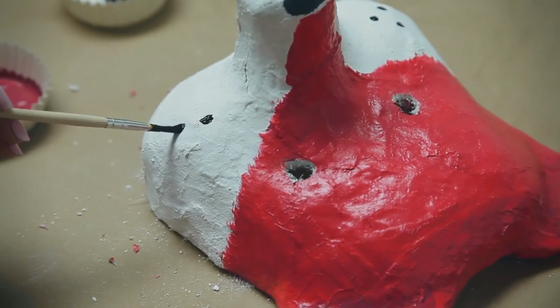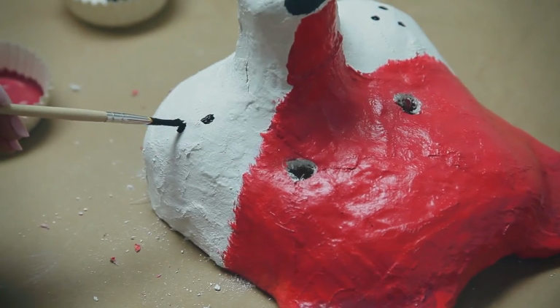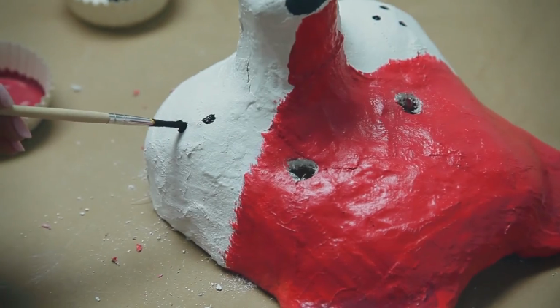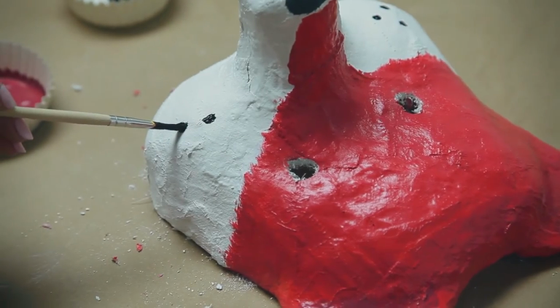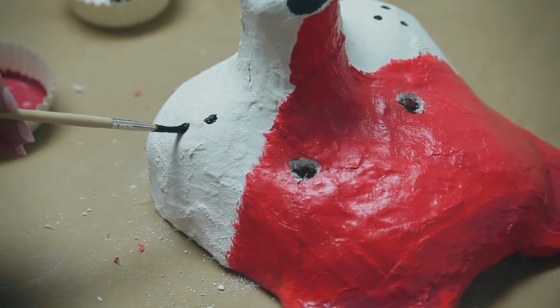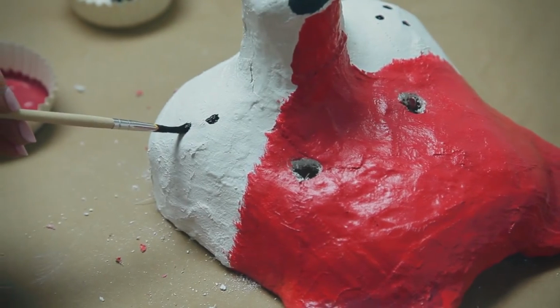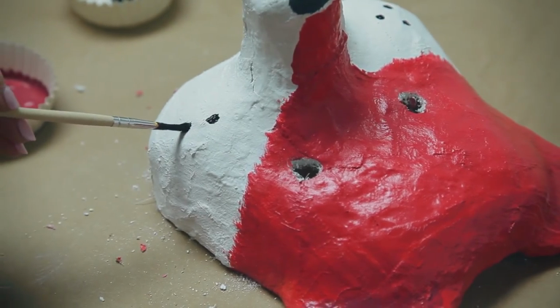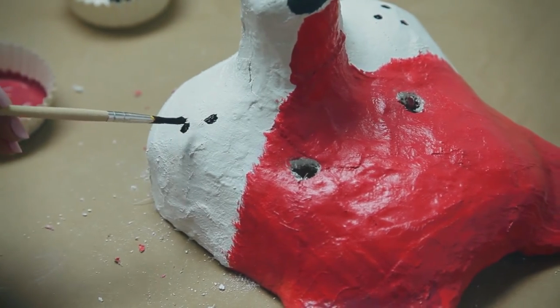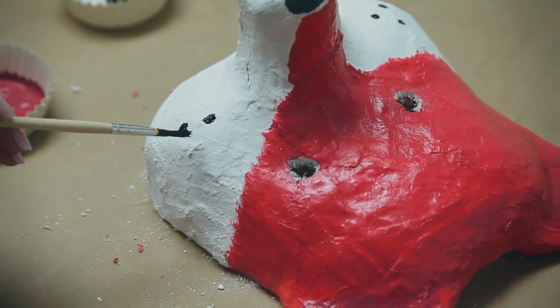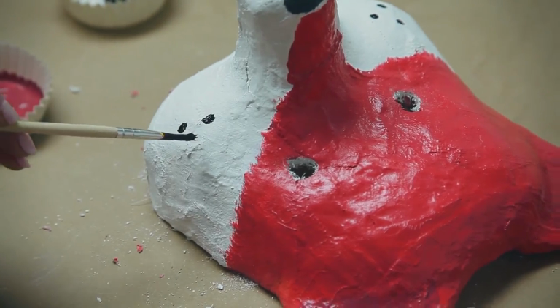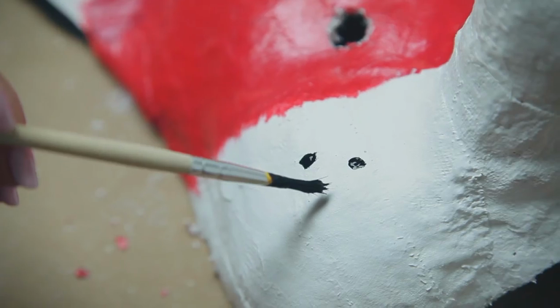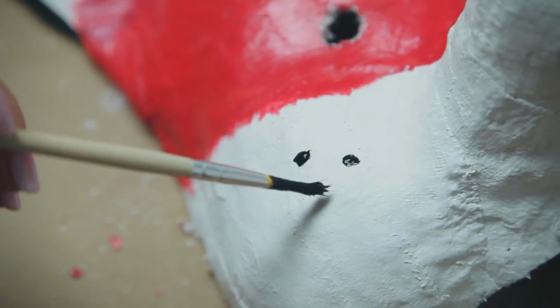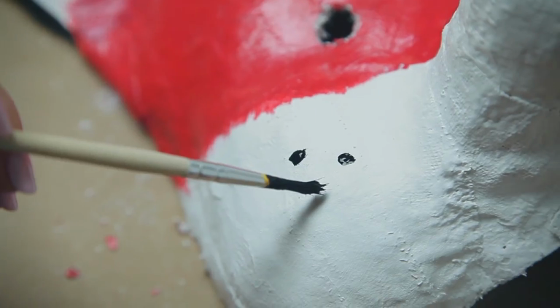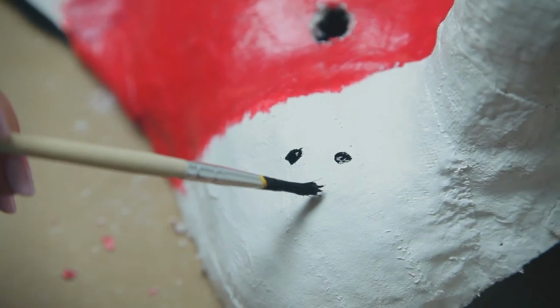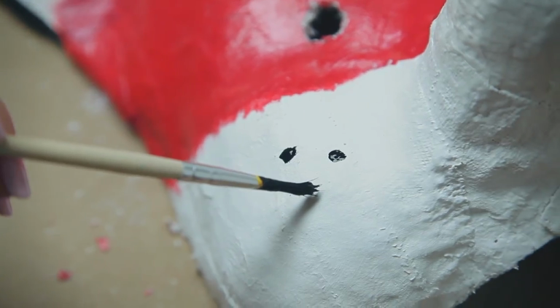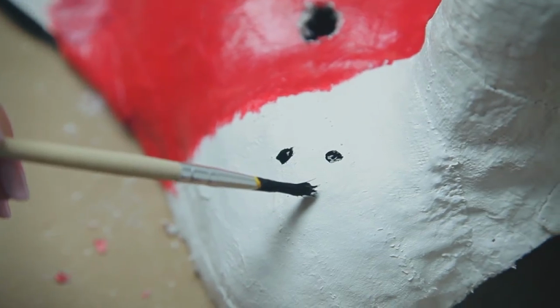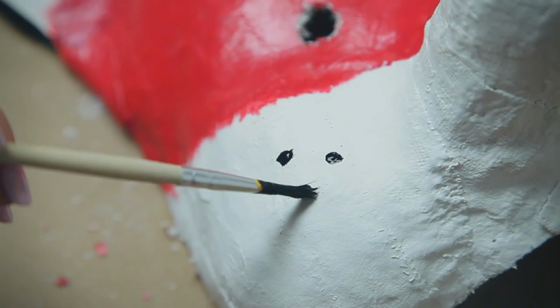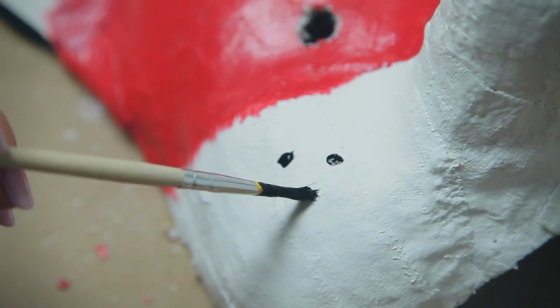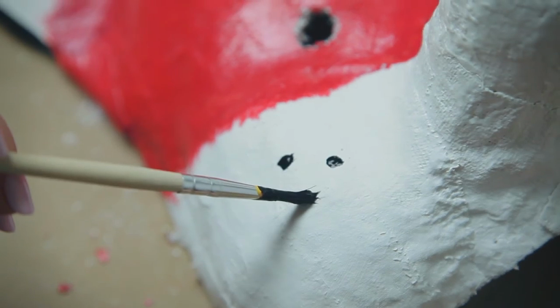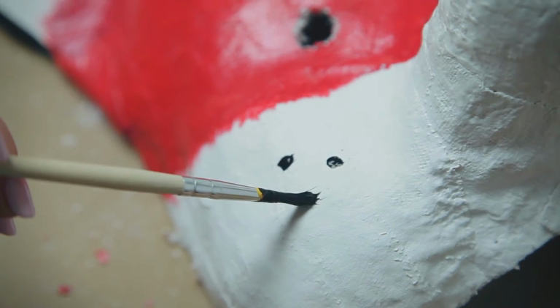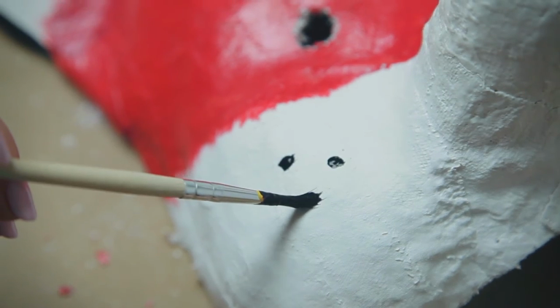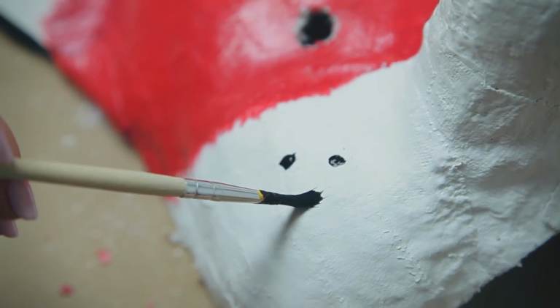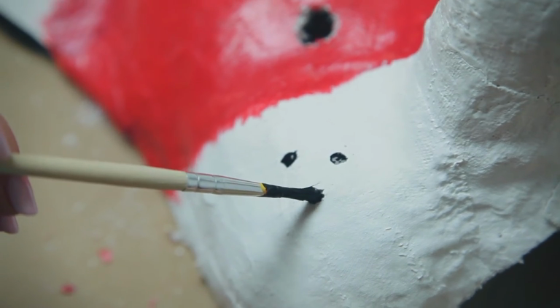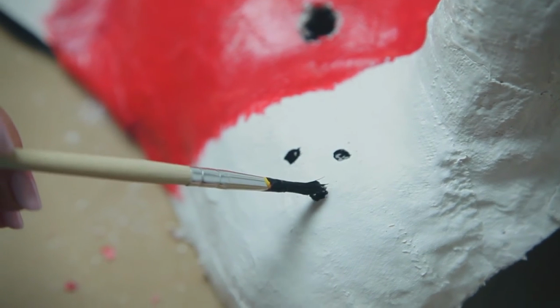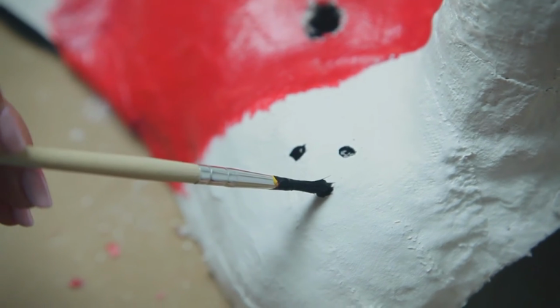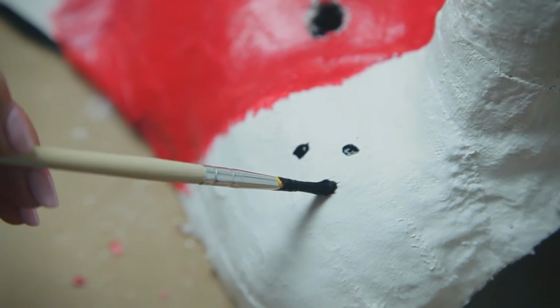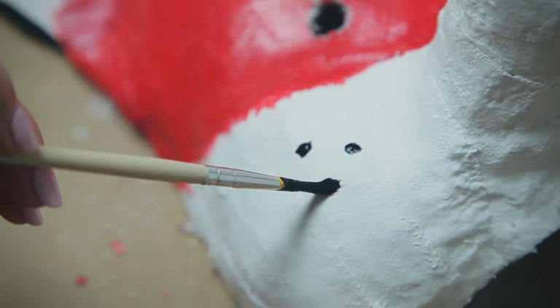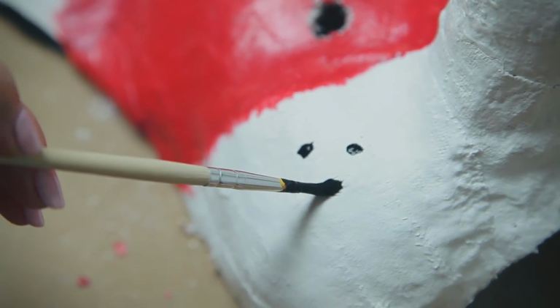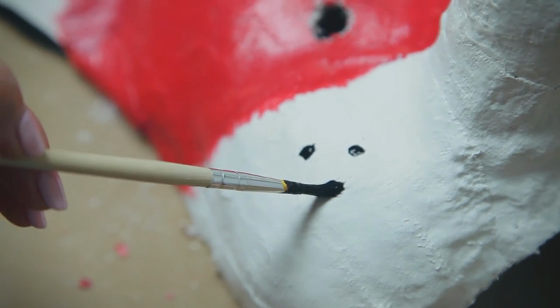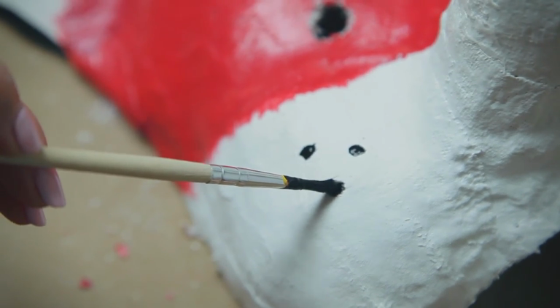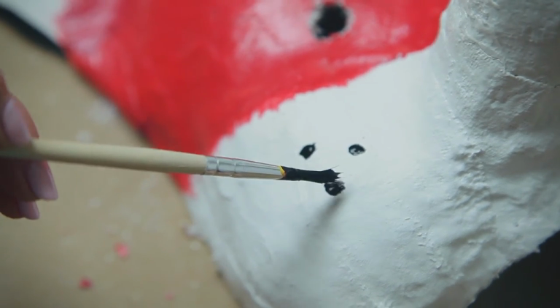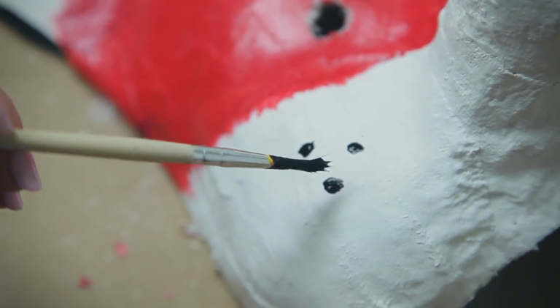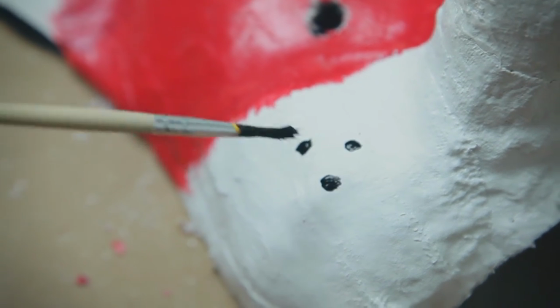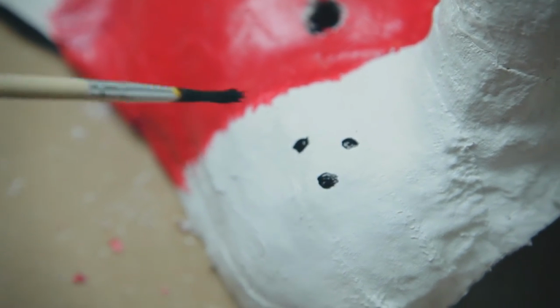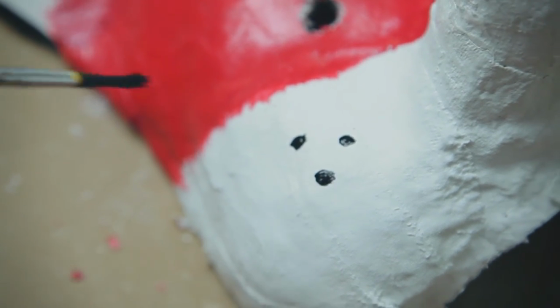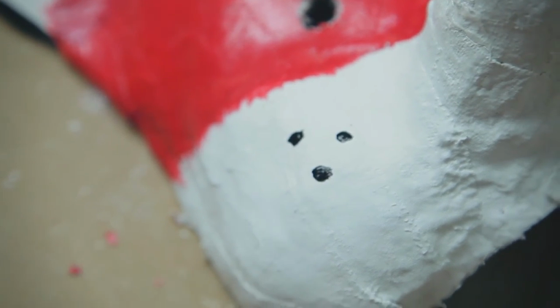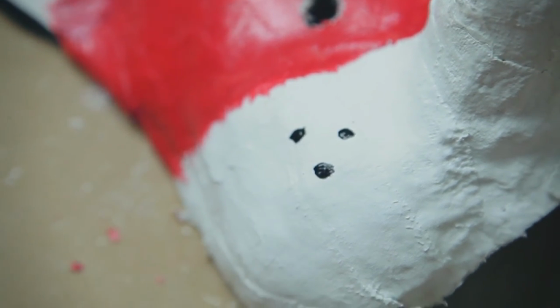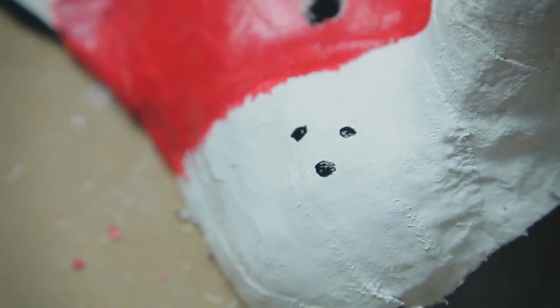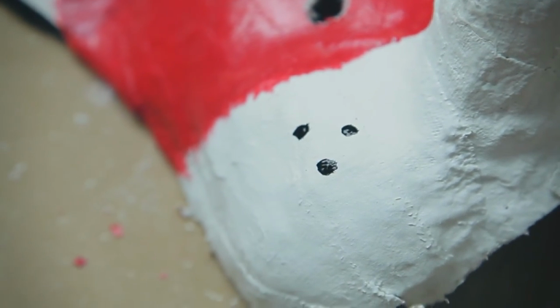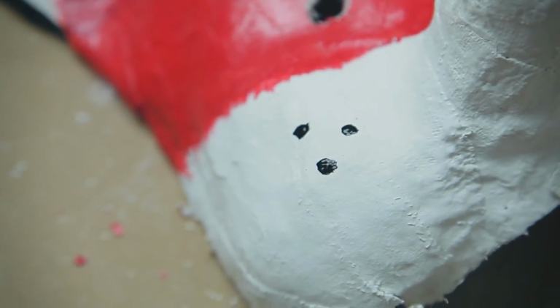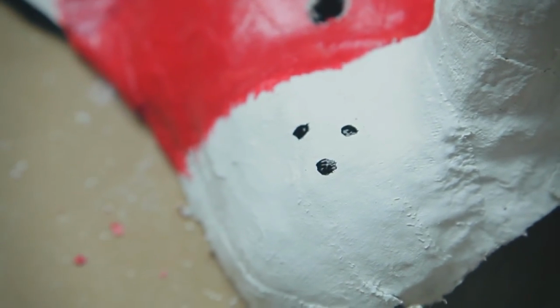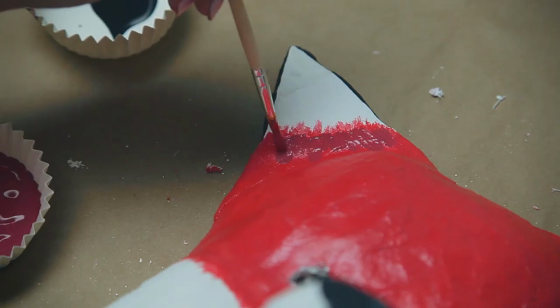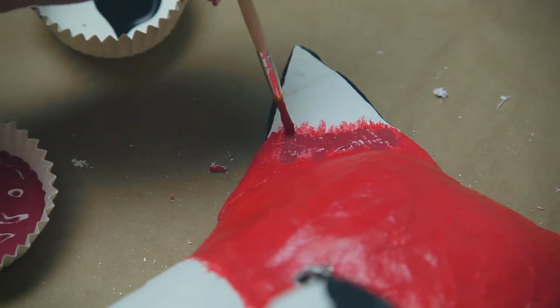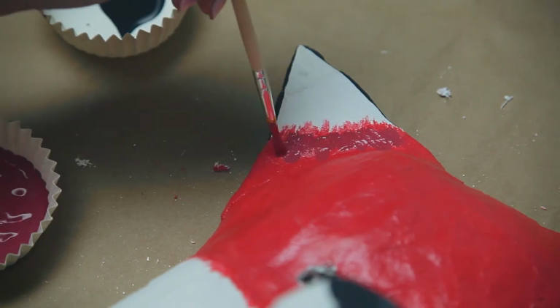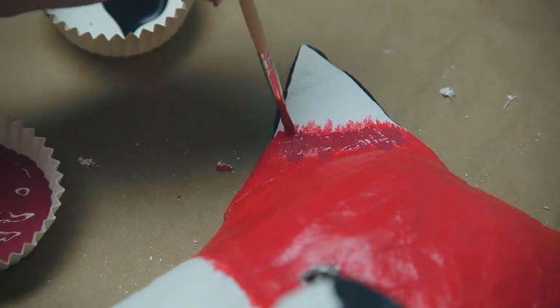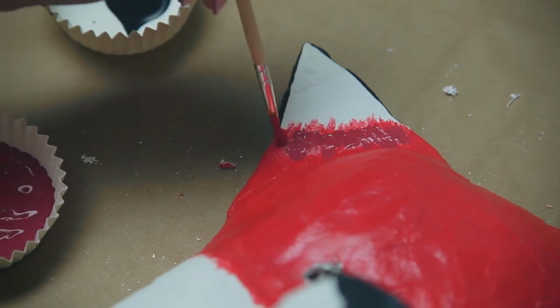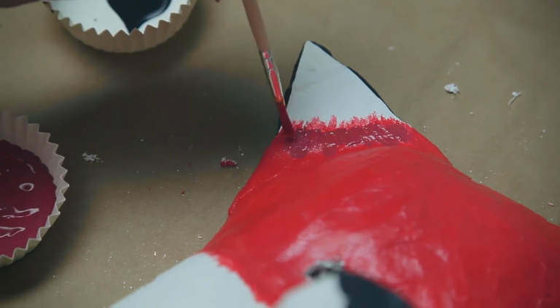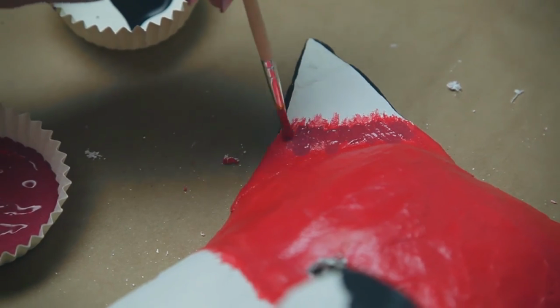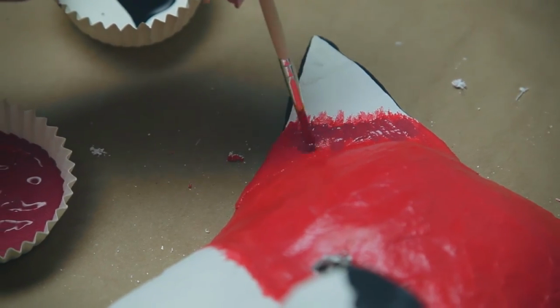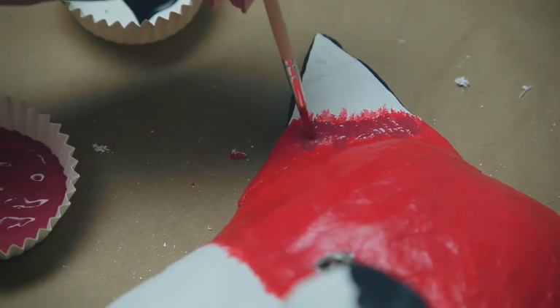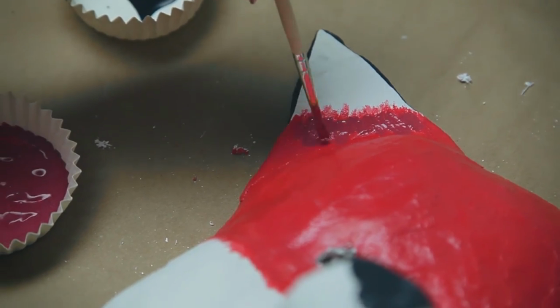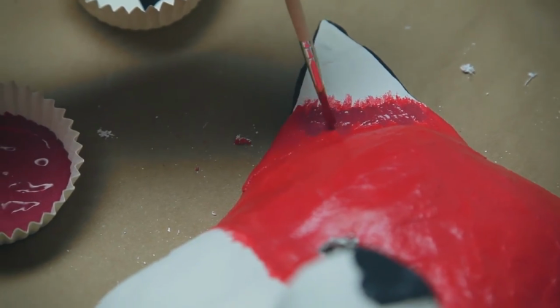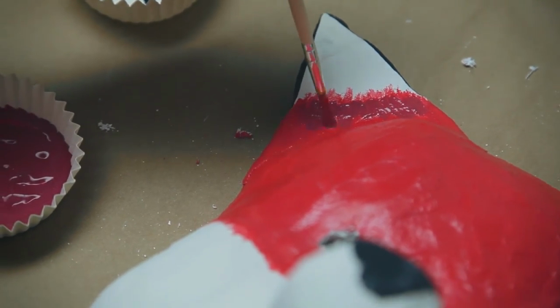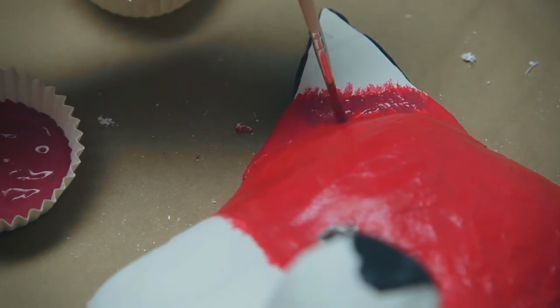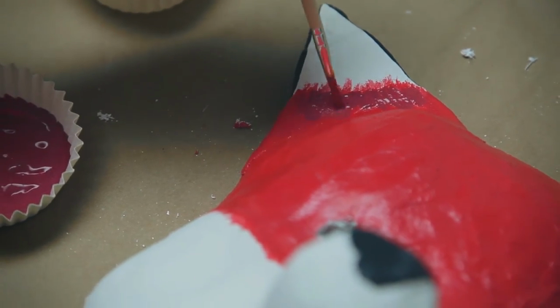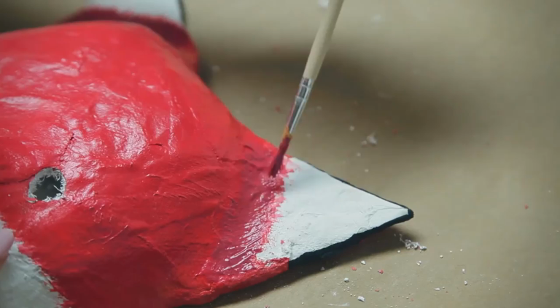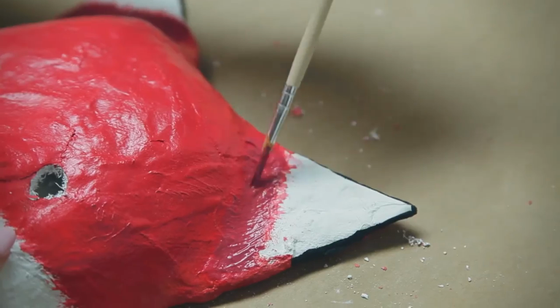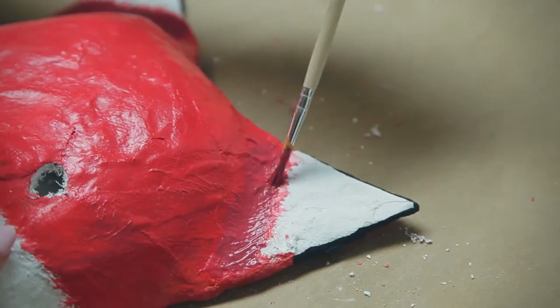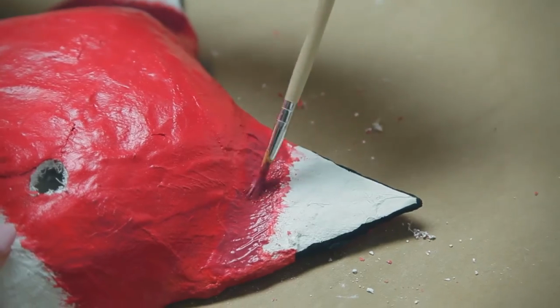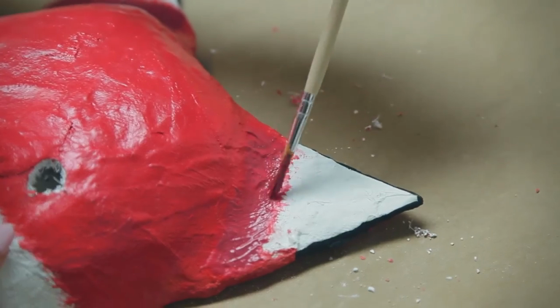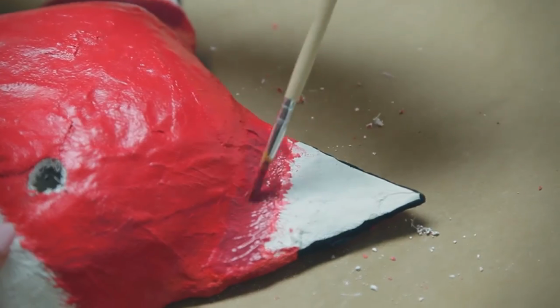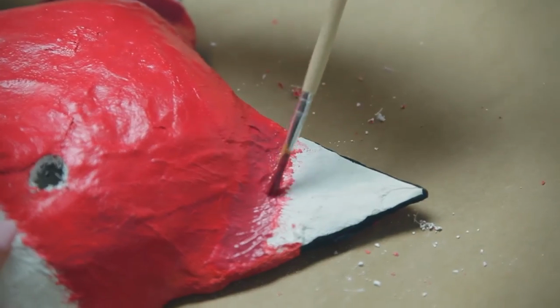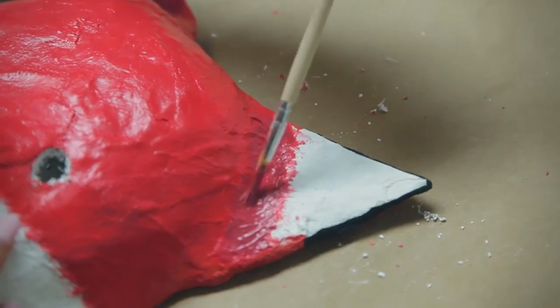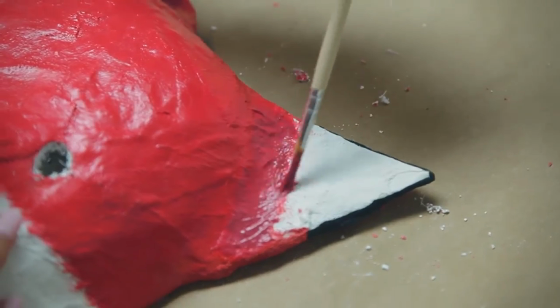You can also add whiskers by painting a couple dots on either cheek, and create depth by darkening the ears.